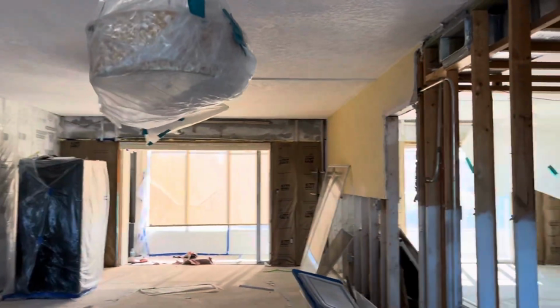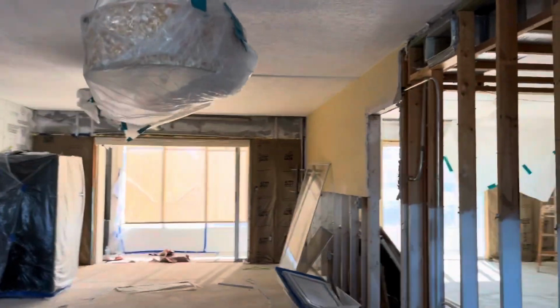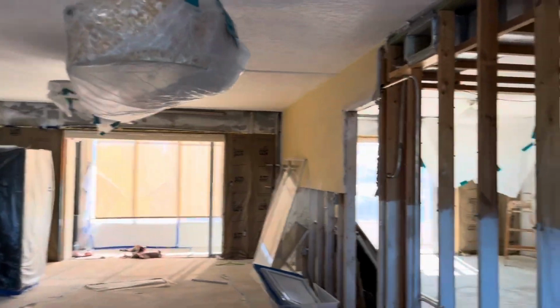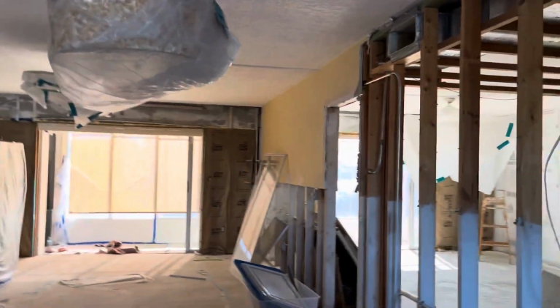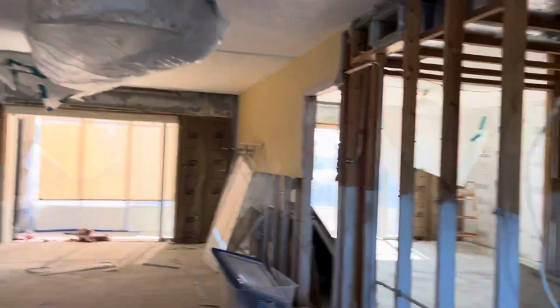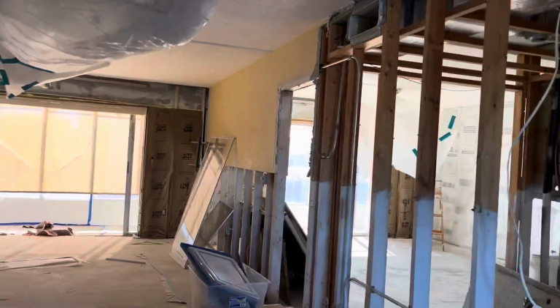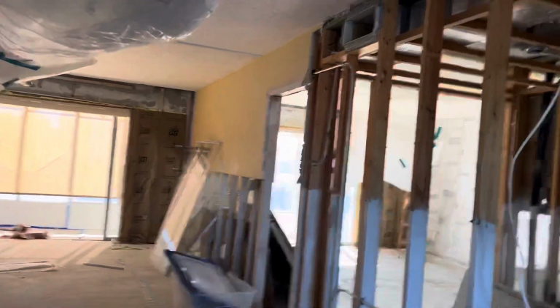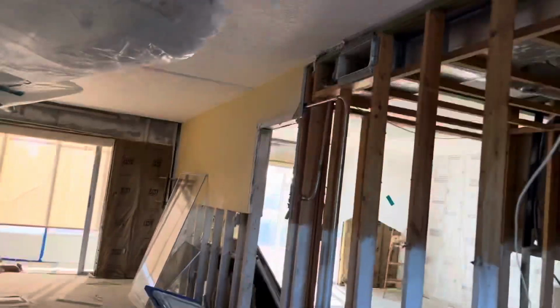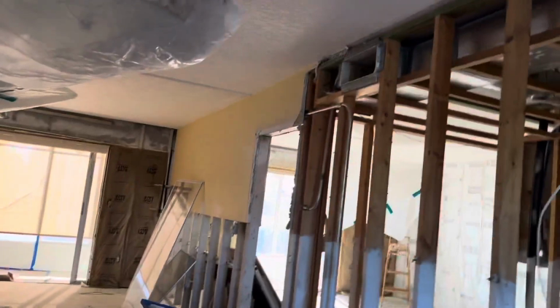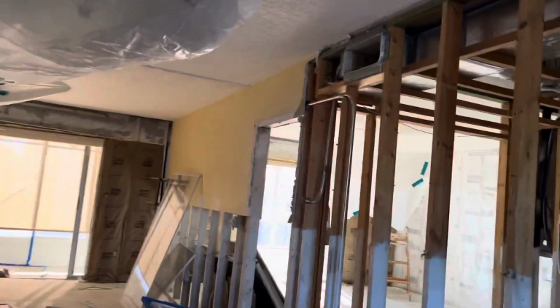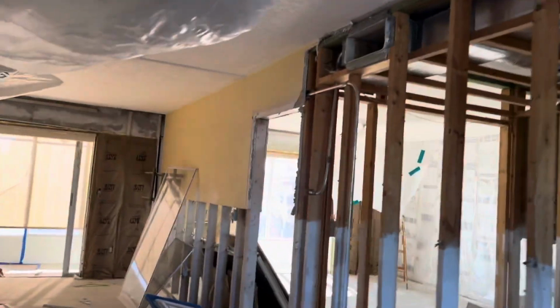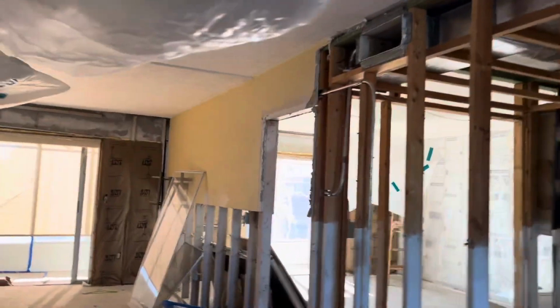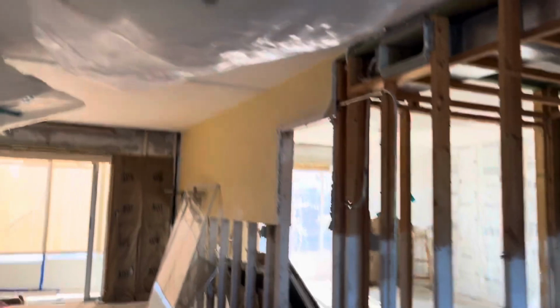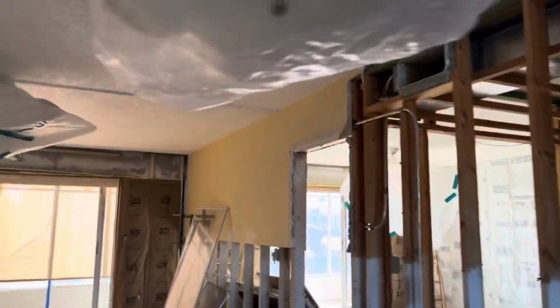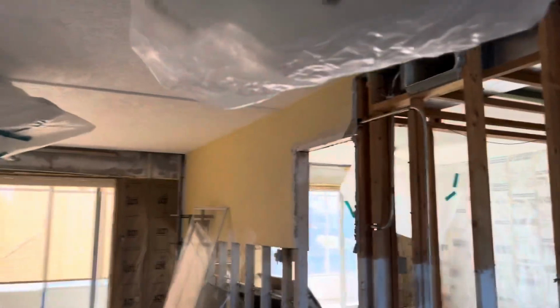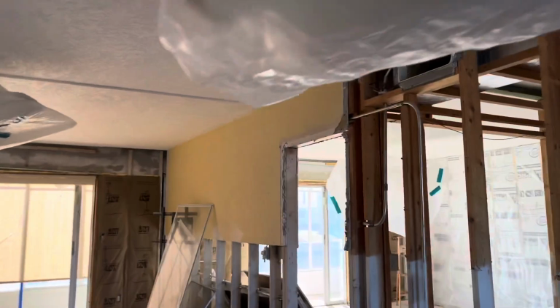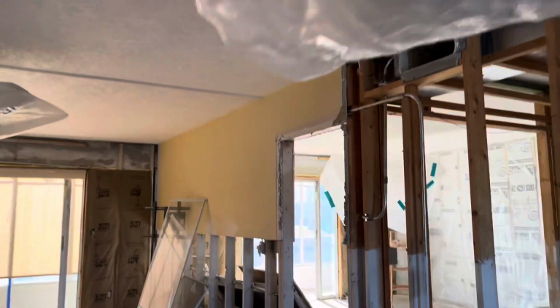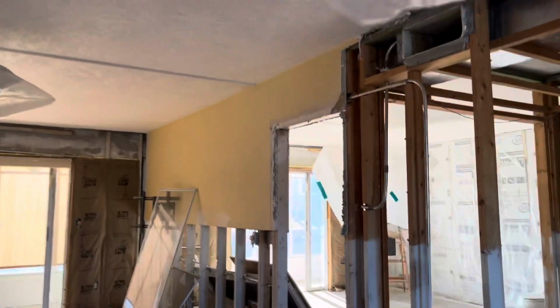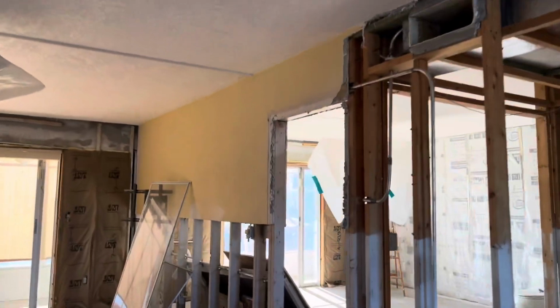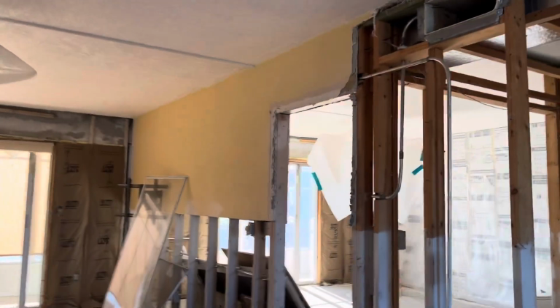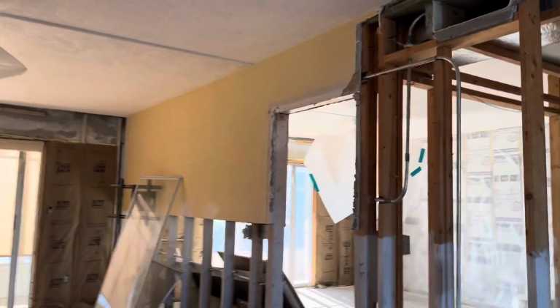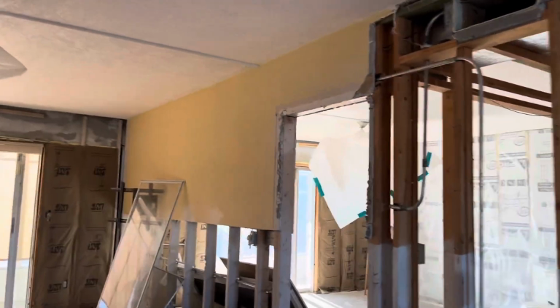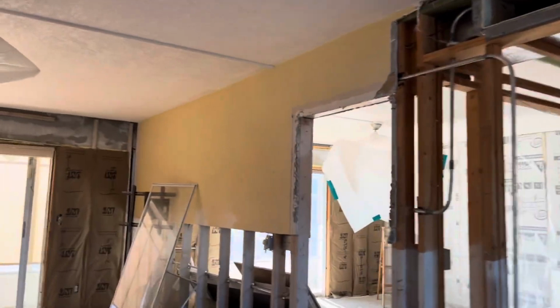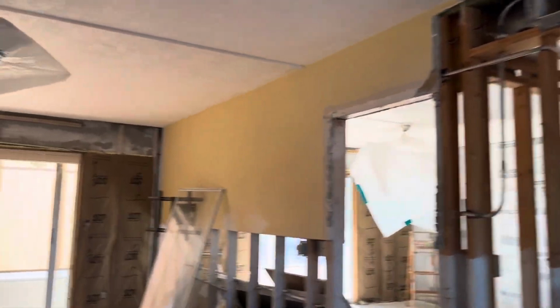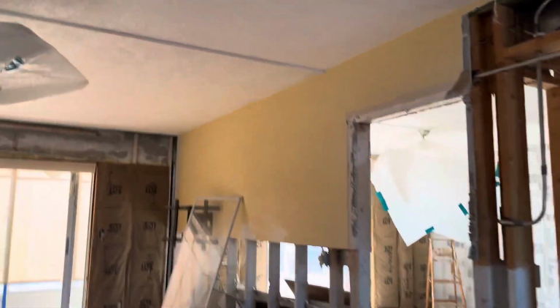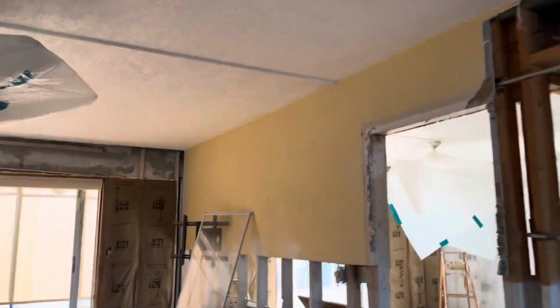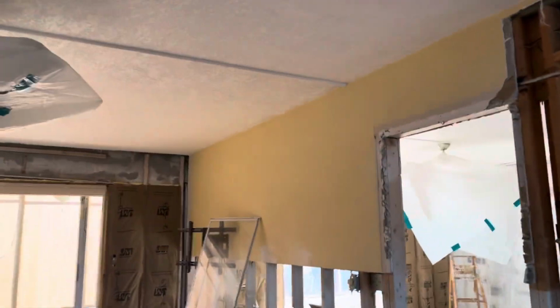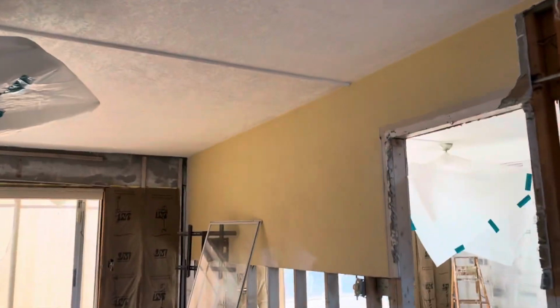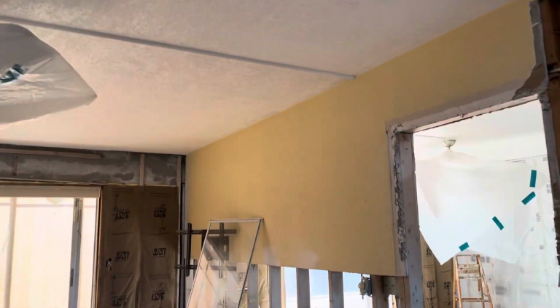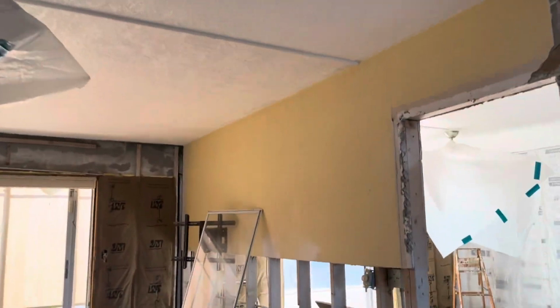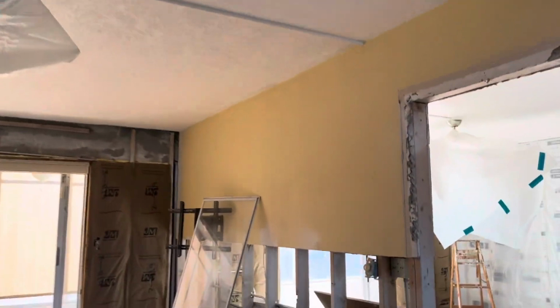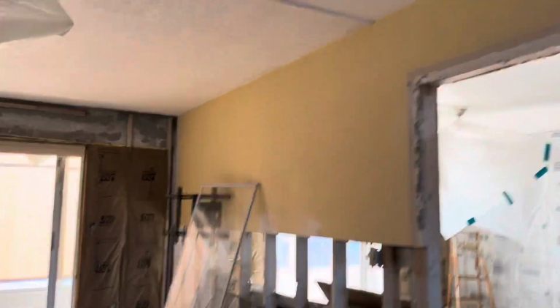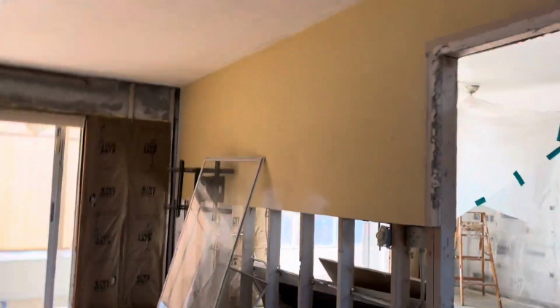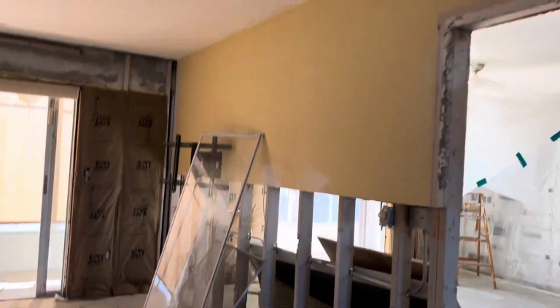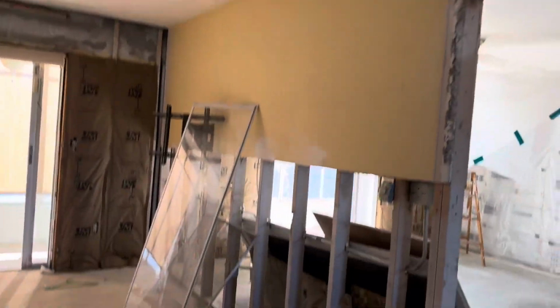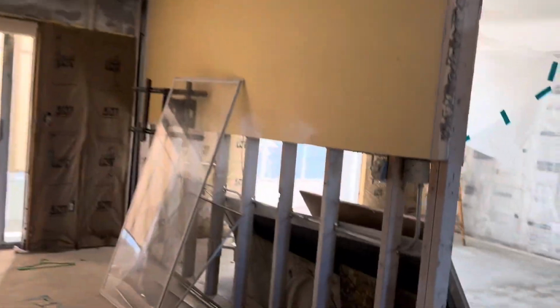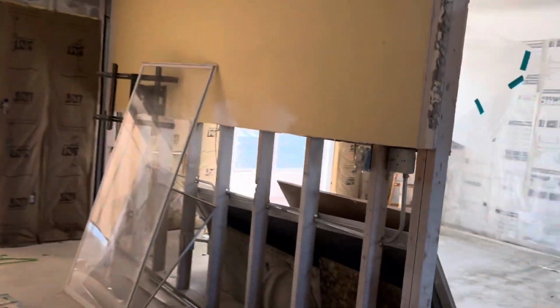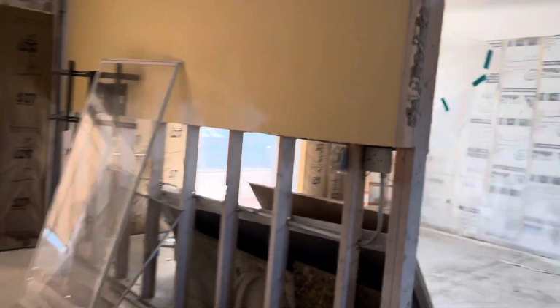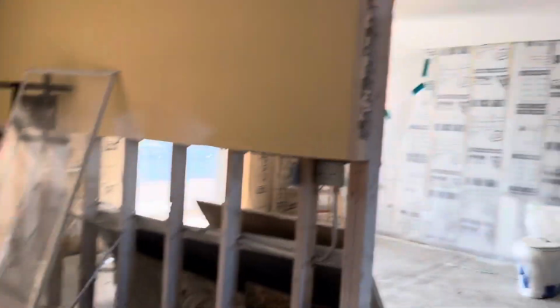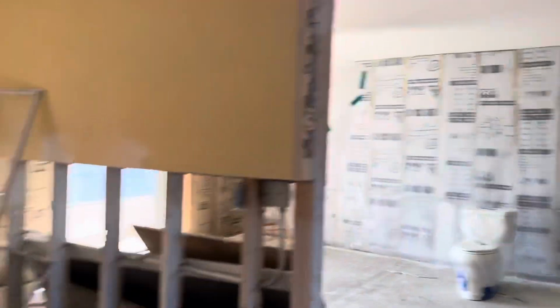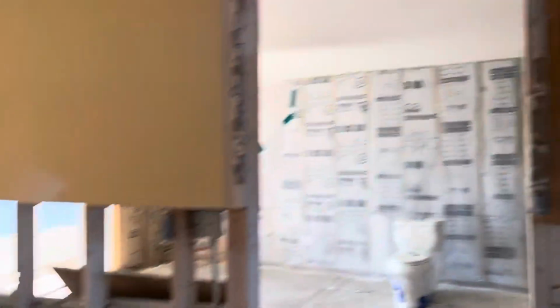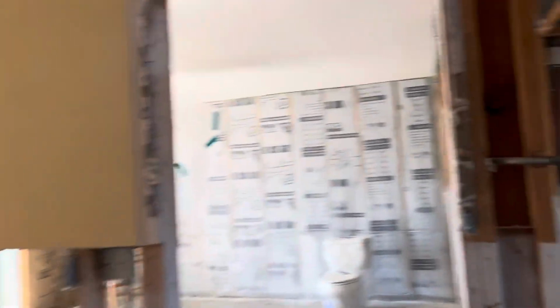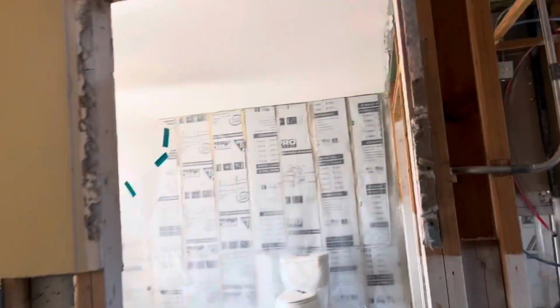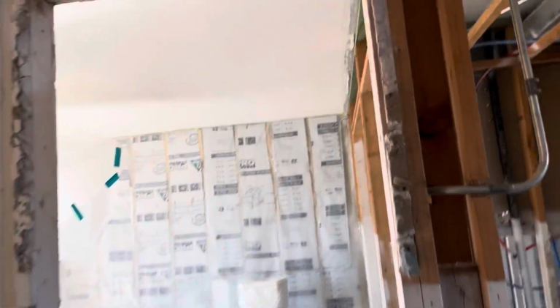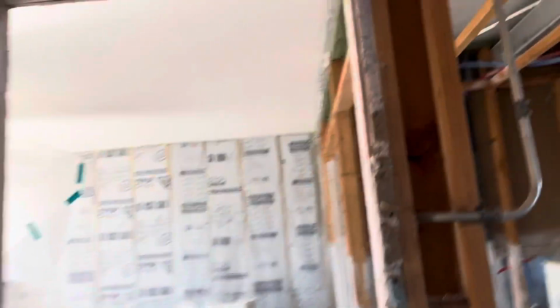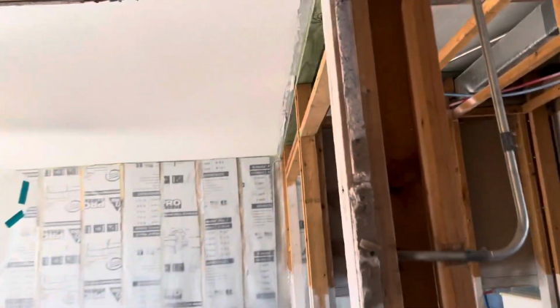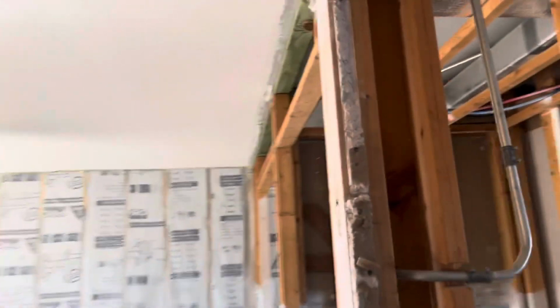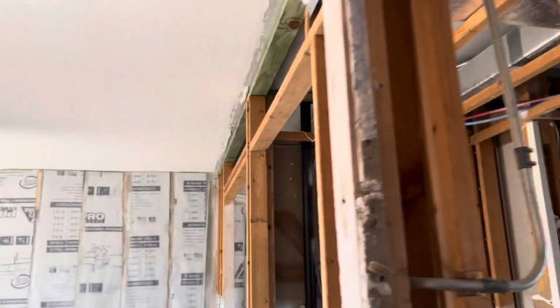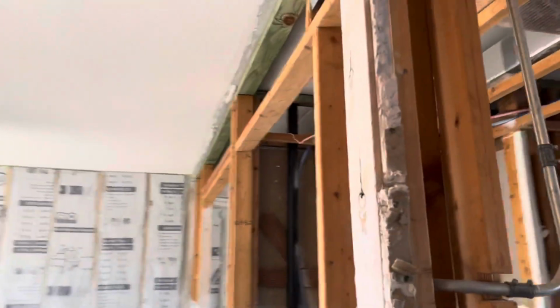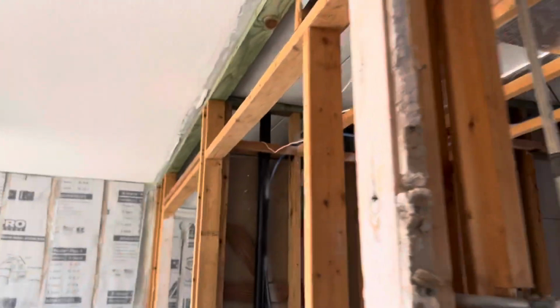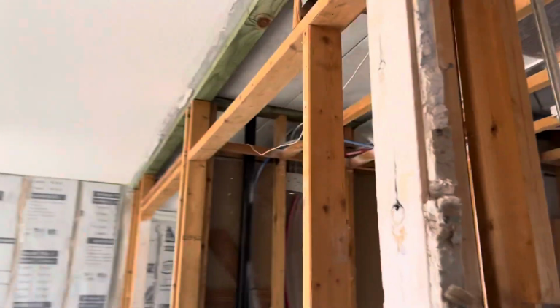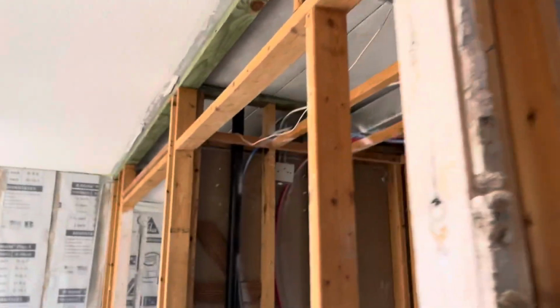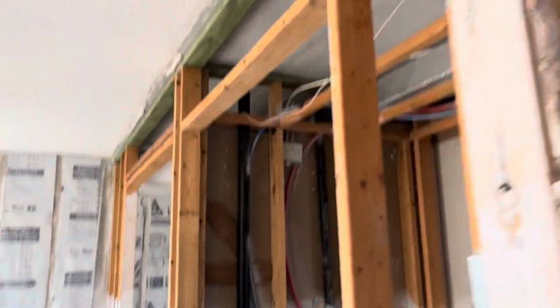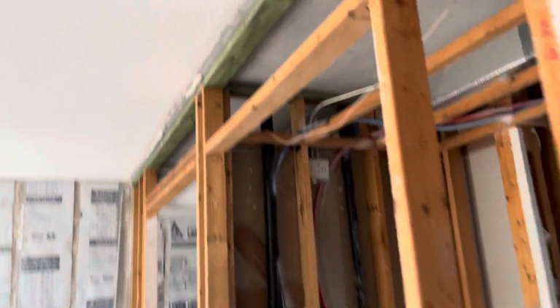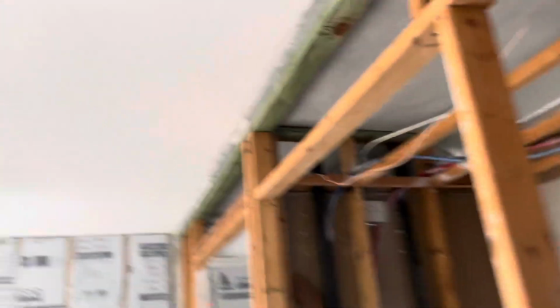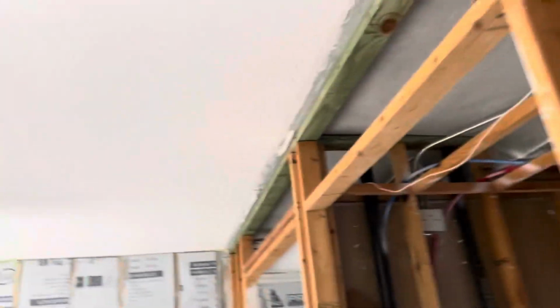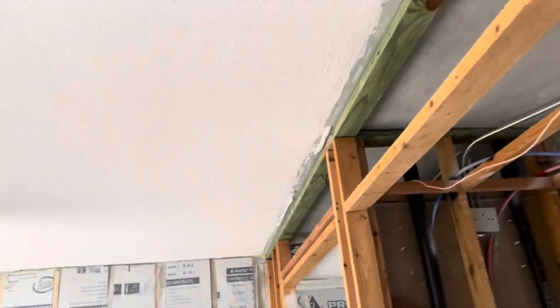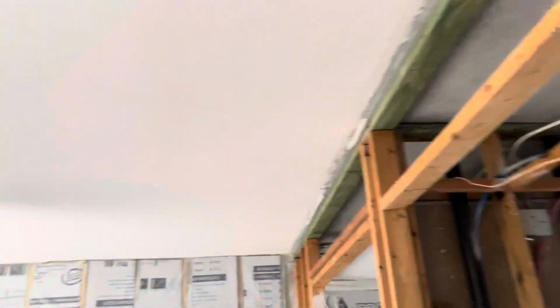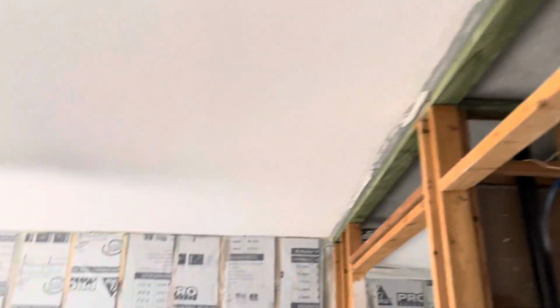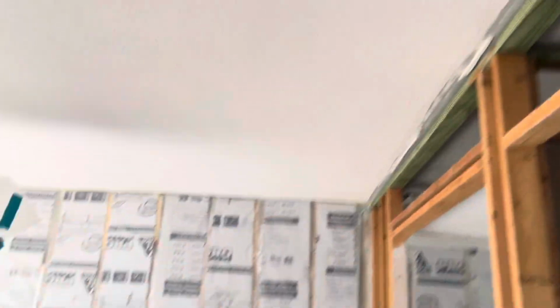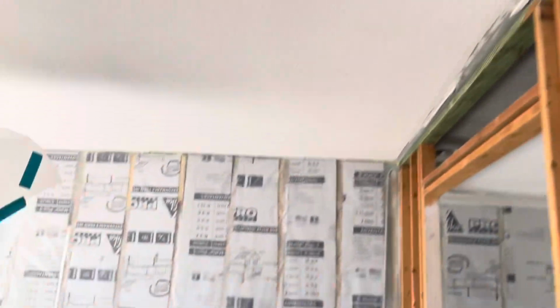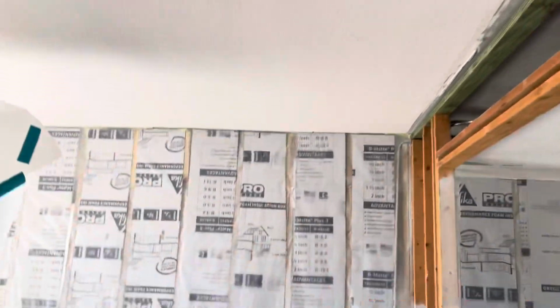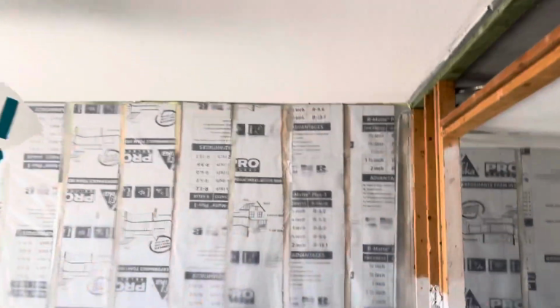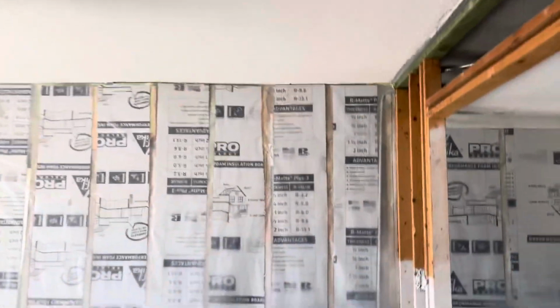Some water got in, but it's going under a much-needed renovation.